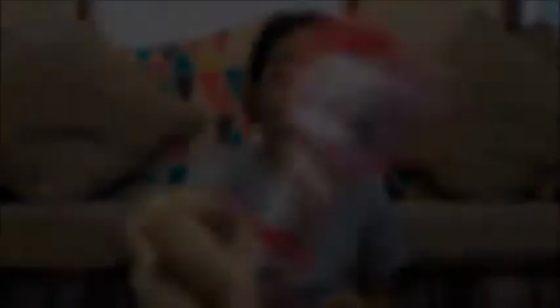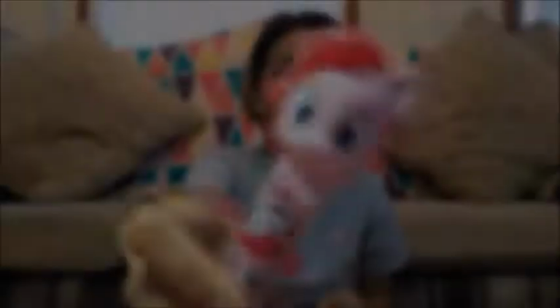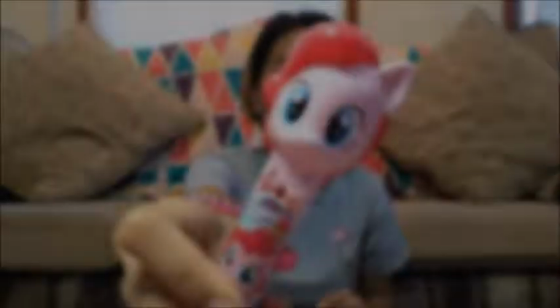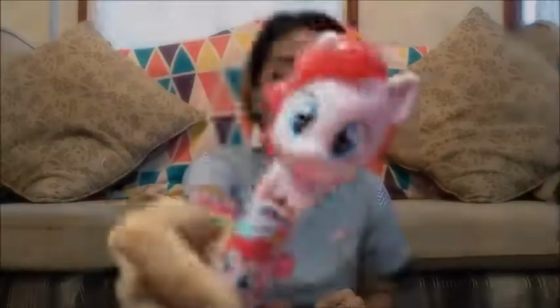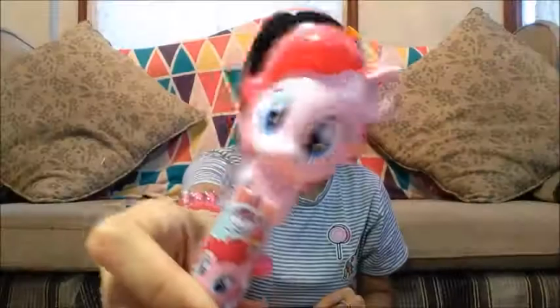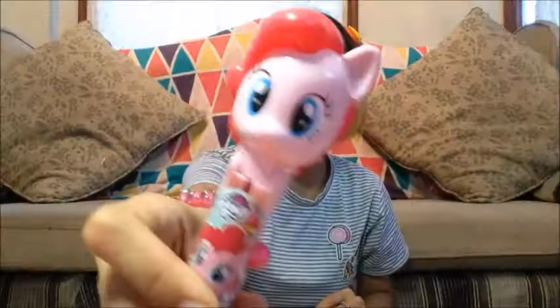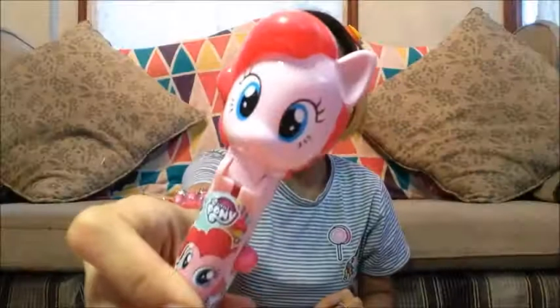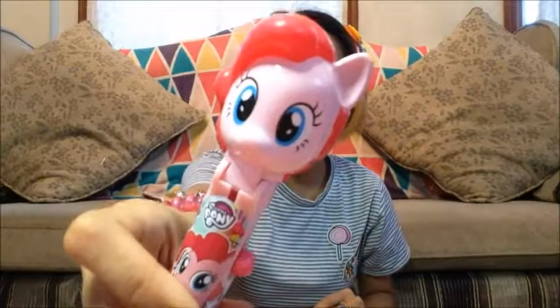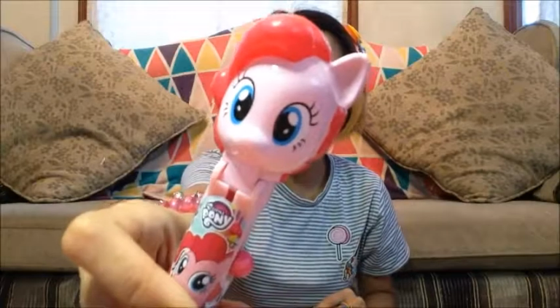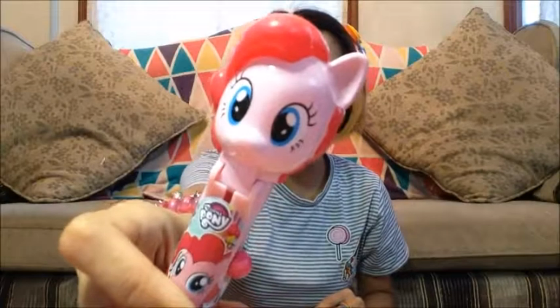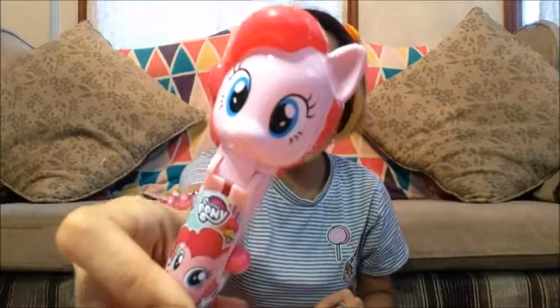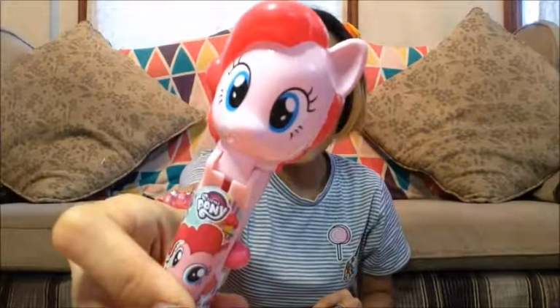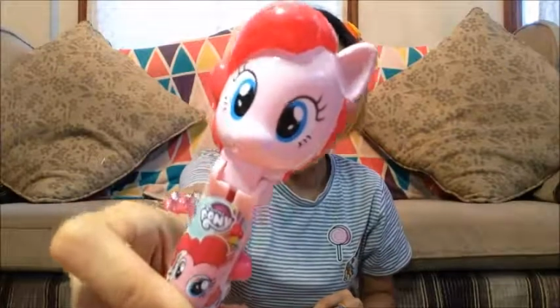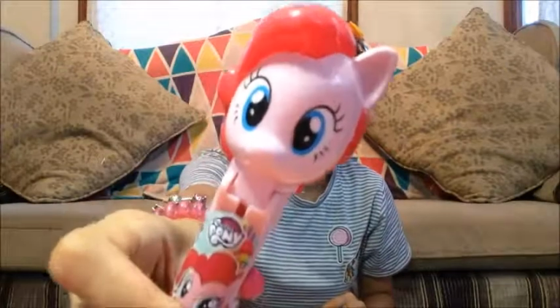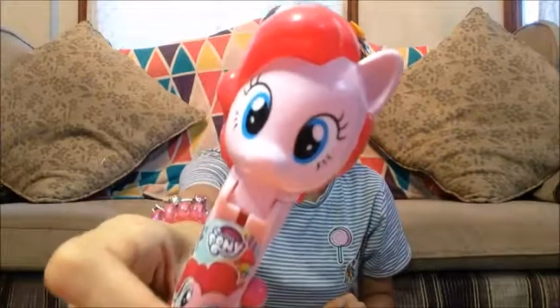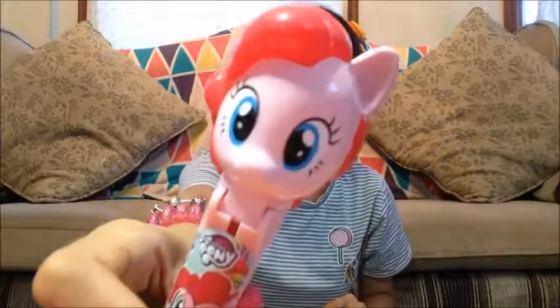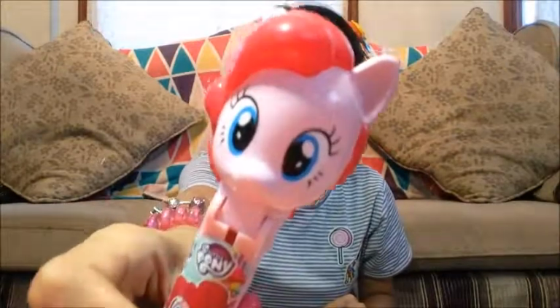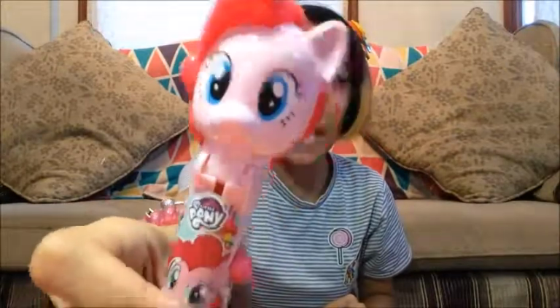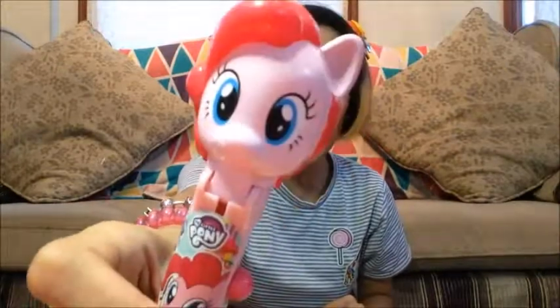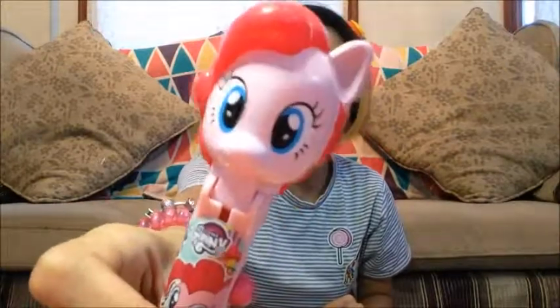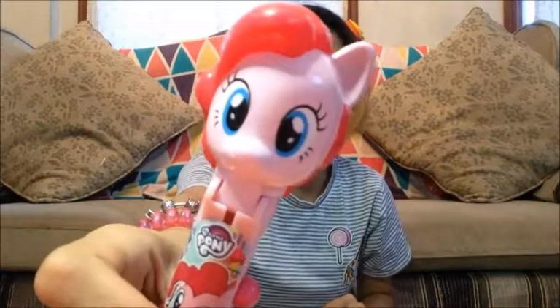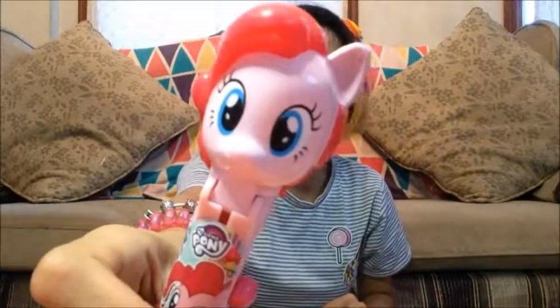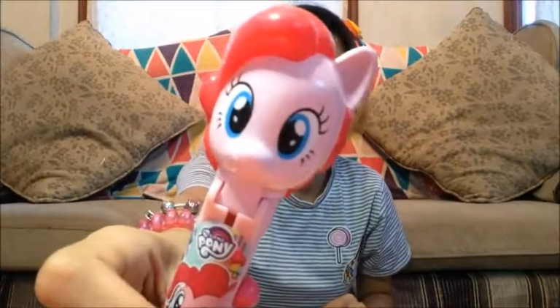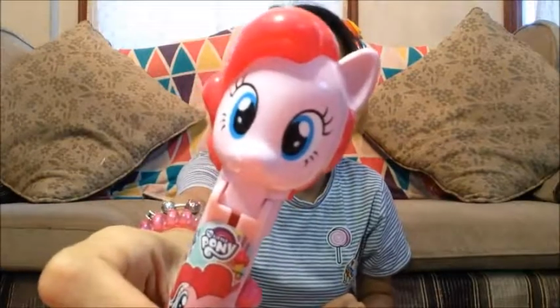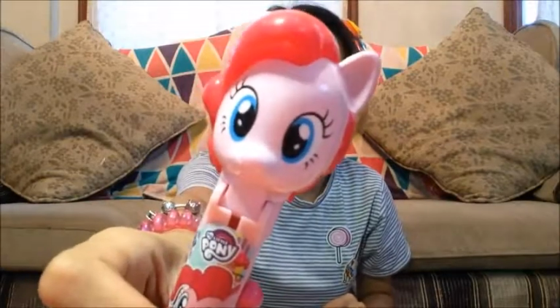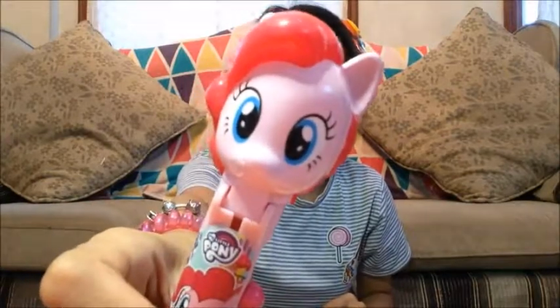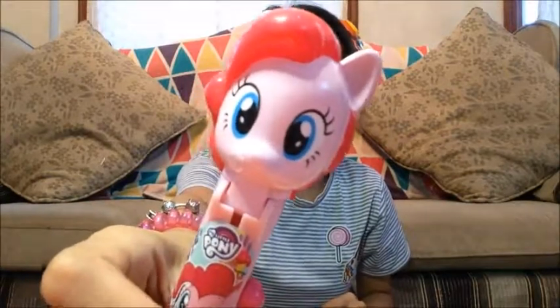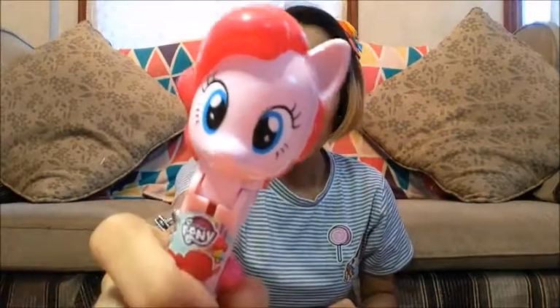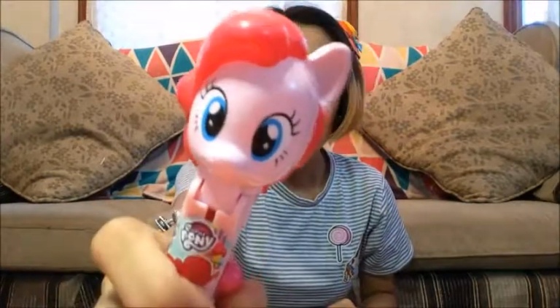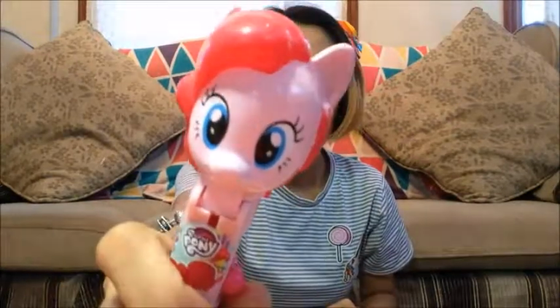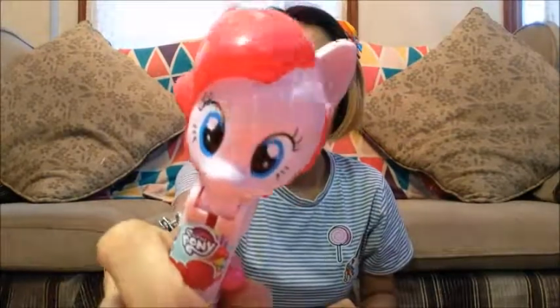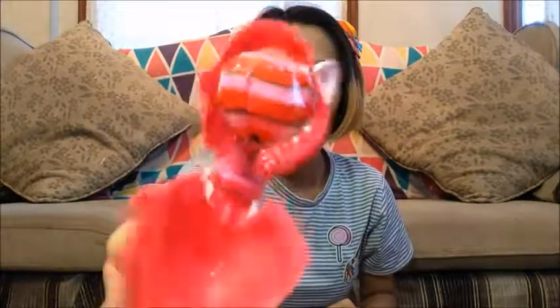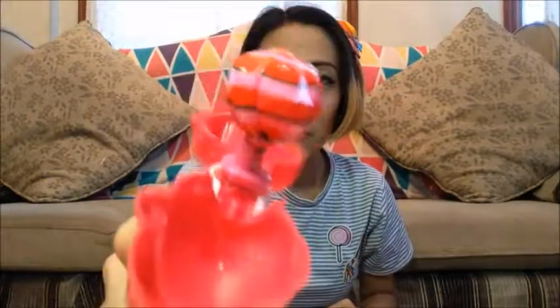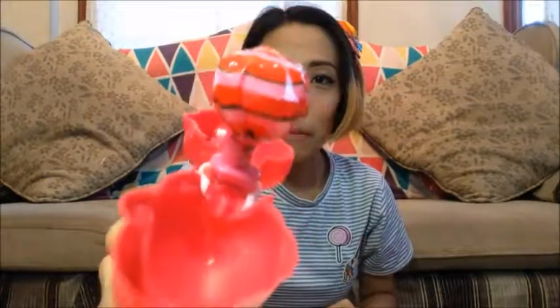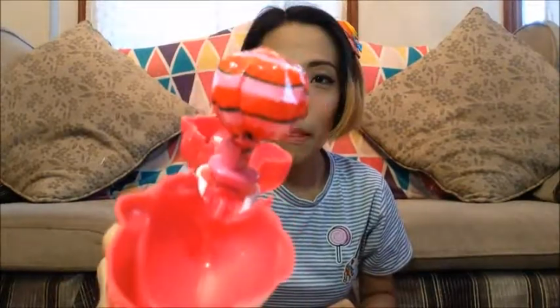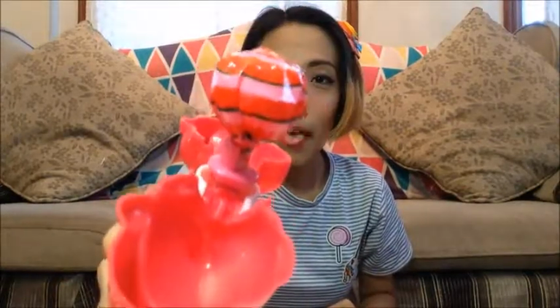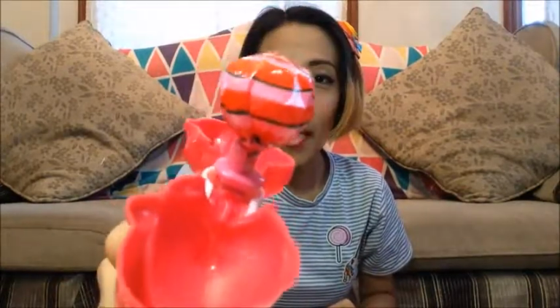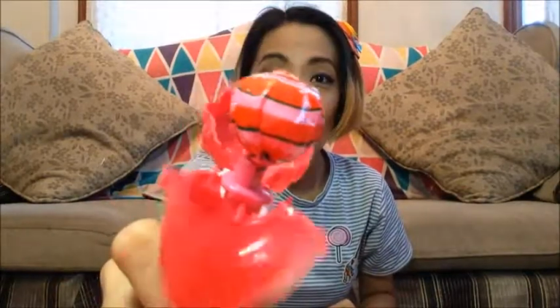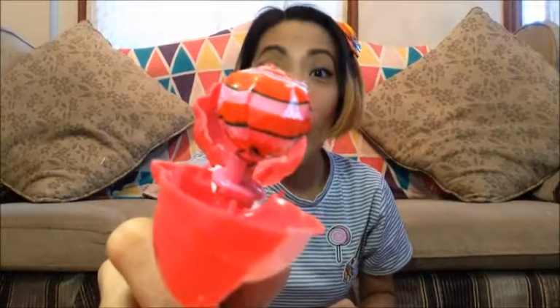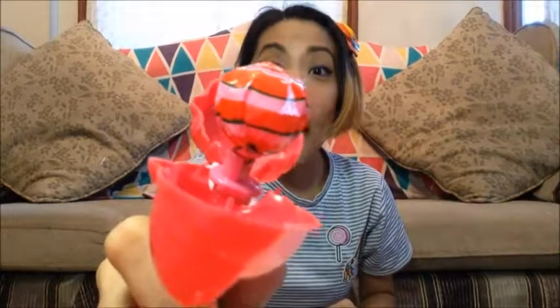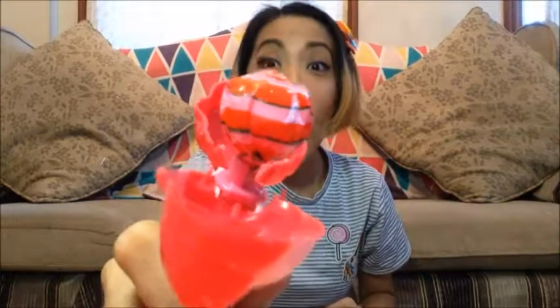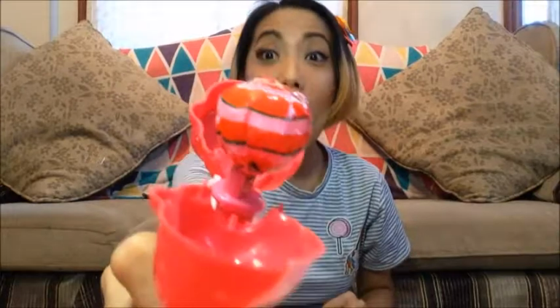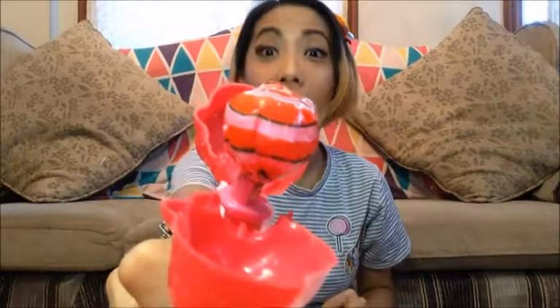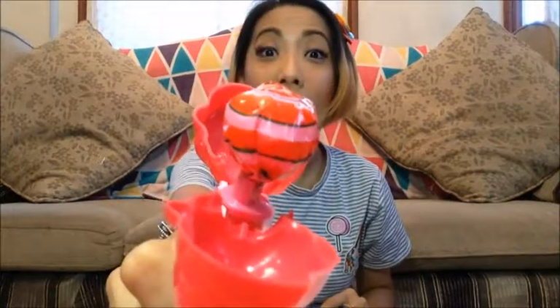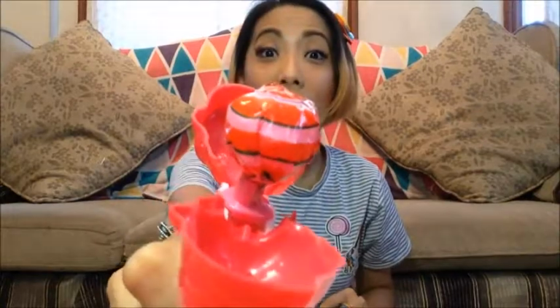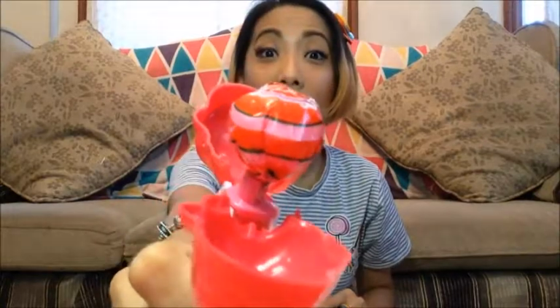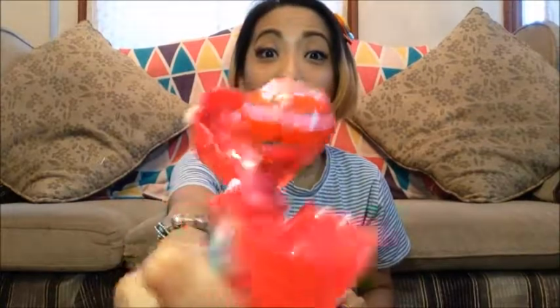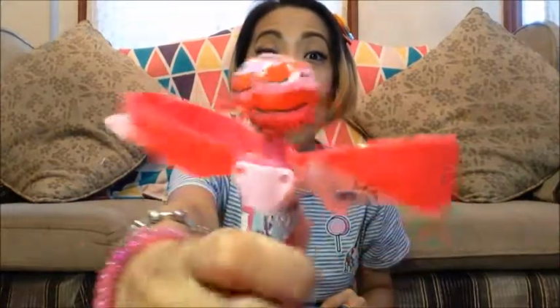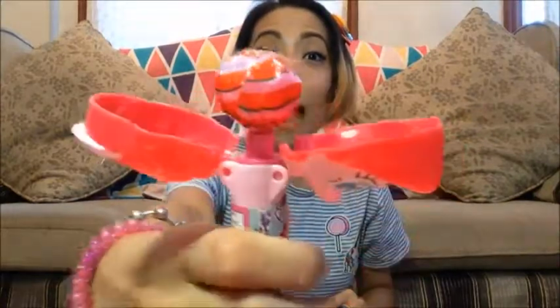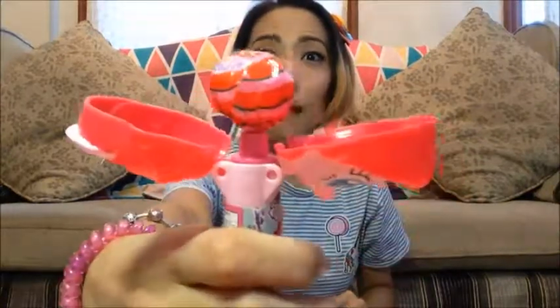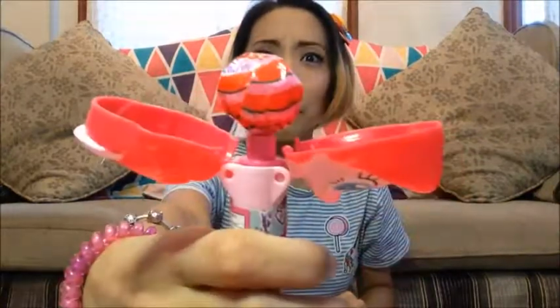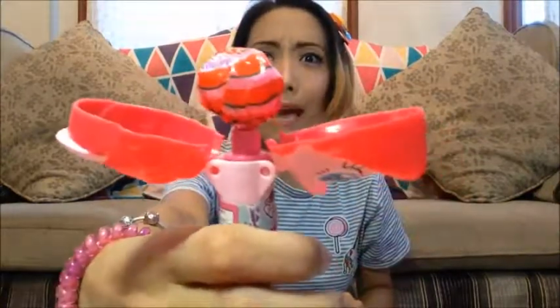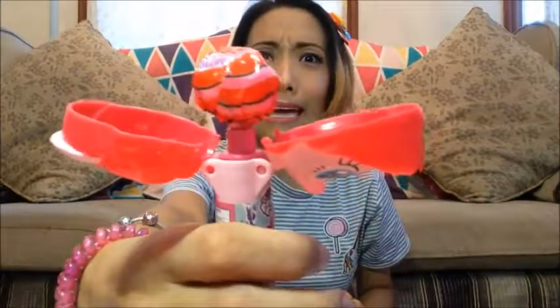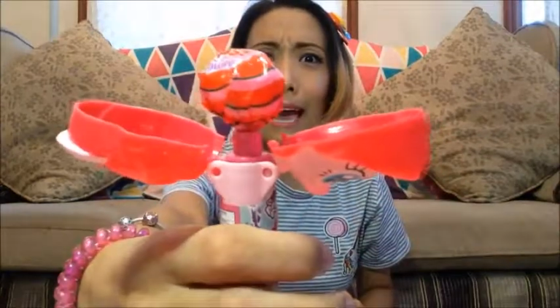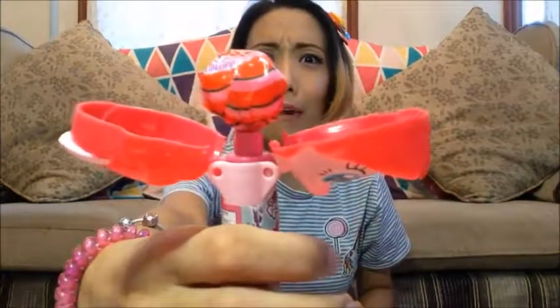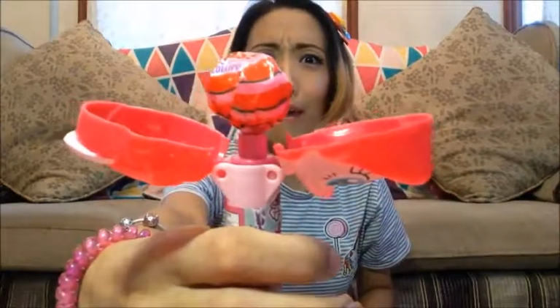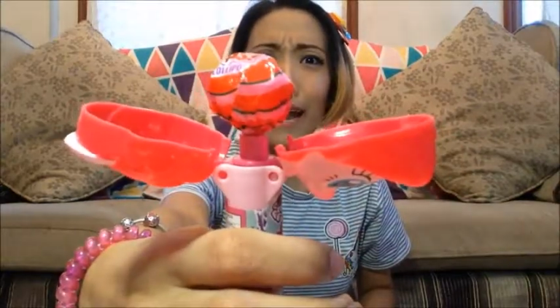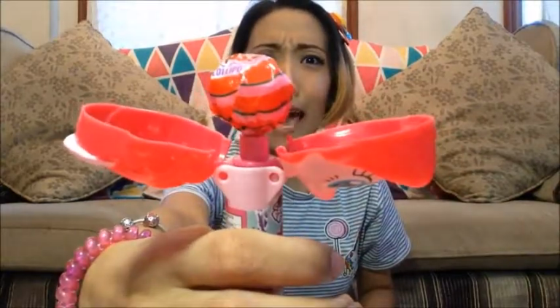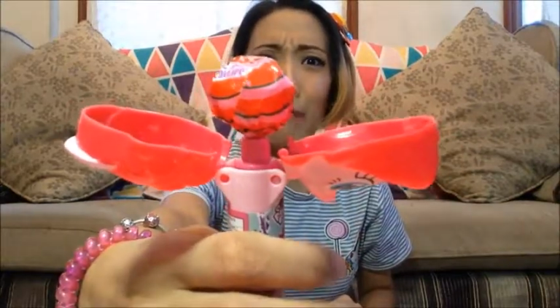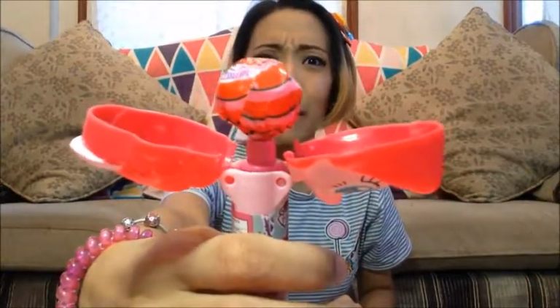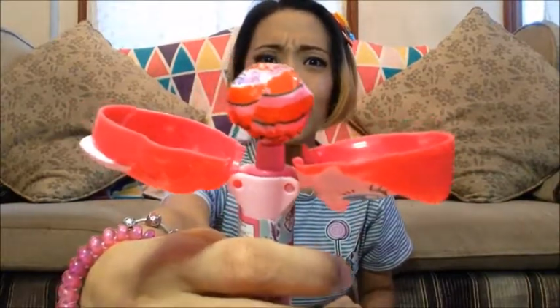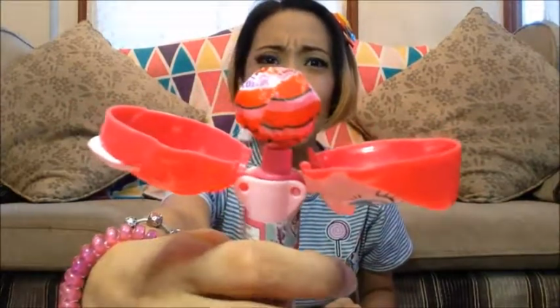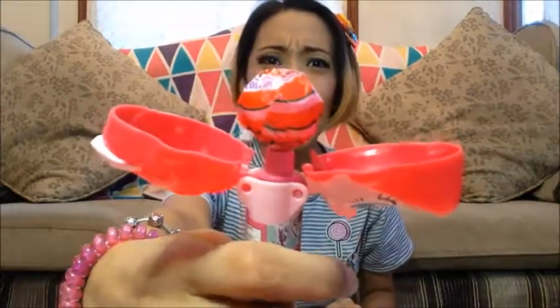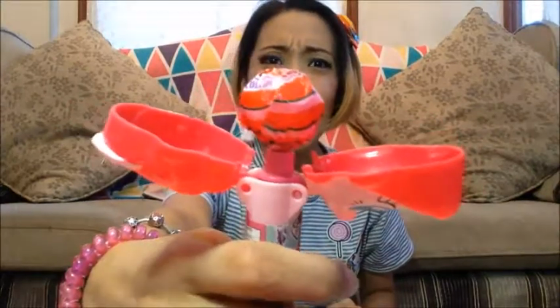Hi everybody! It's Pinkie Pie! Peike, what happened to you?